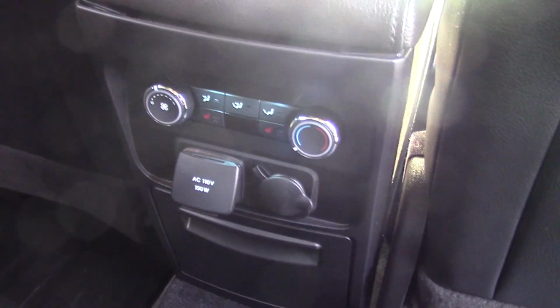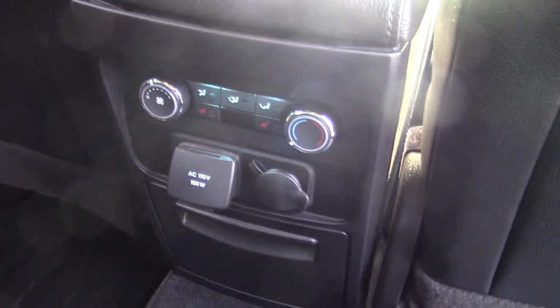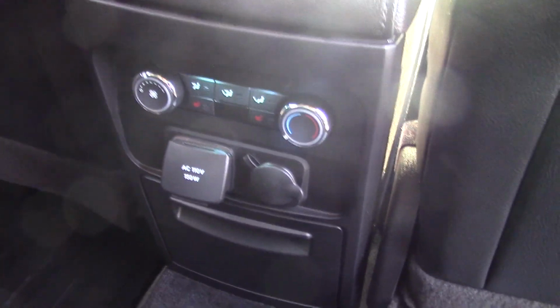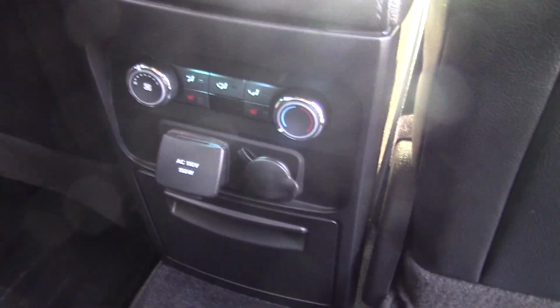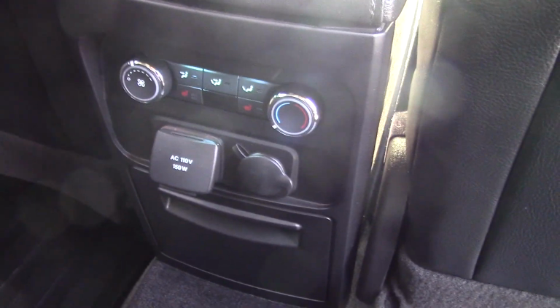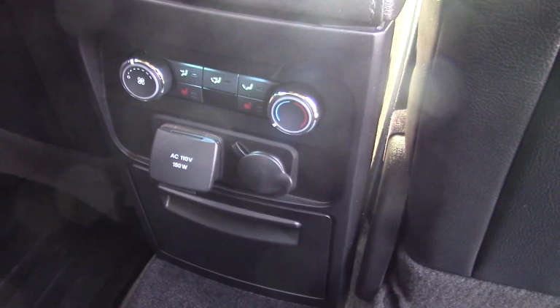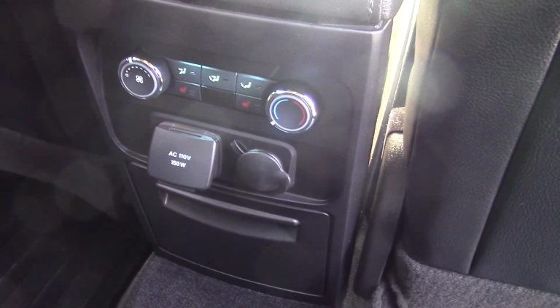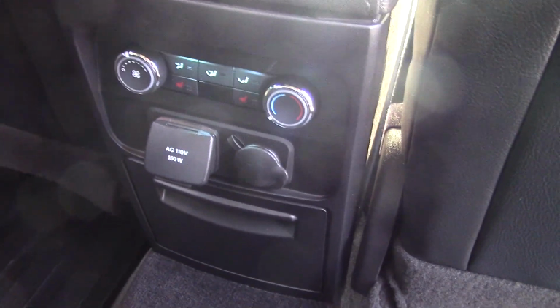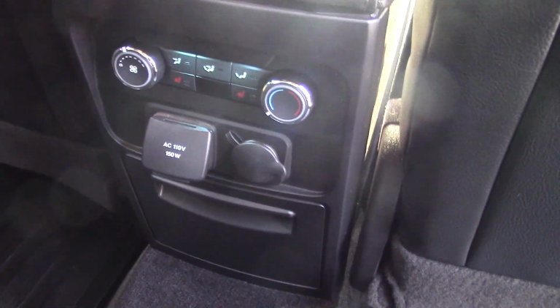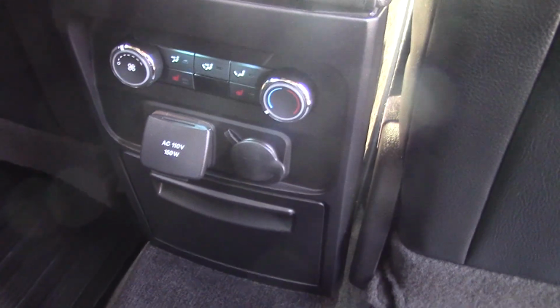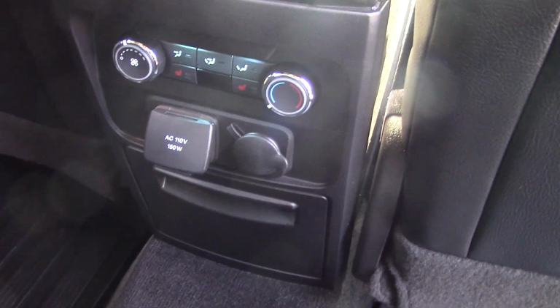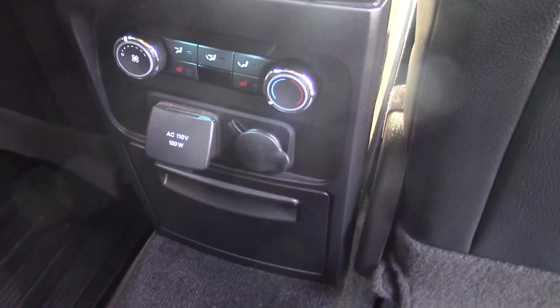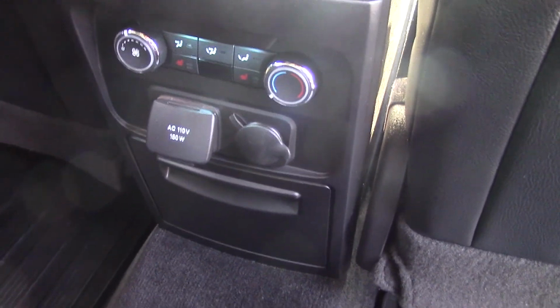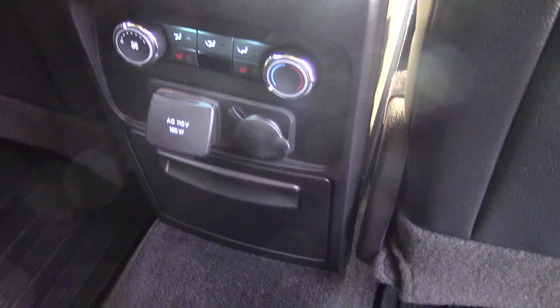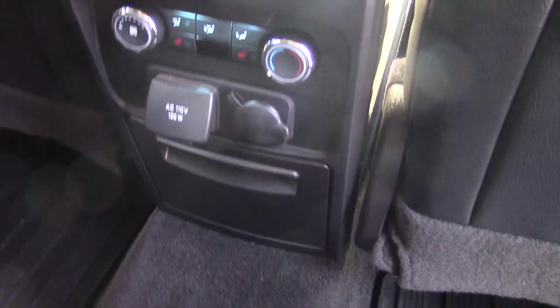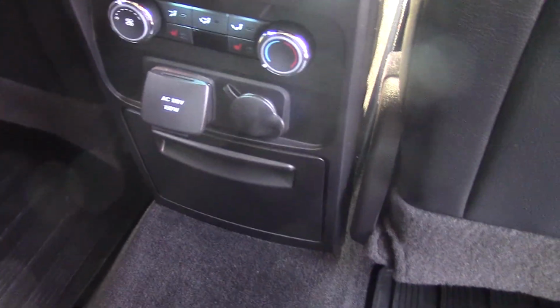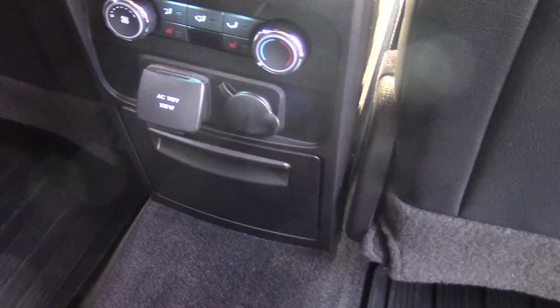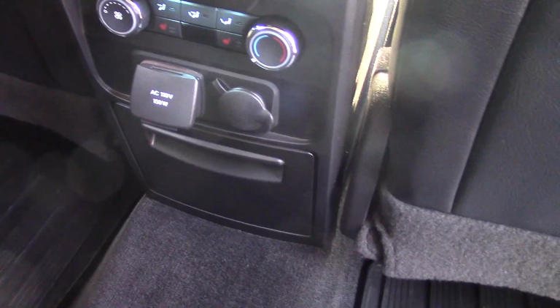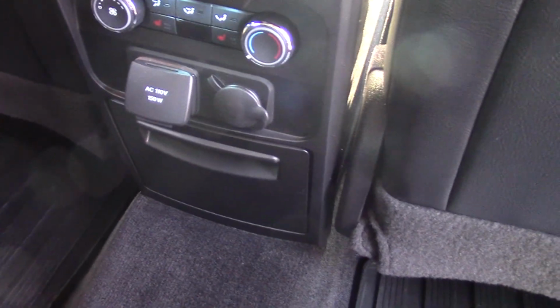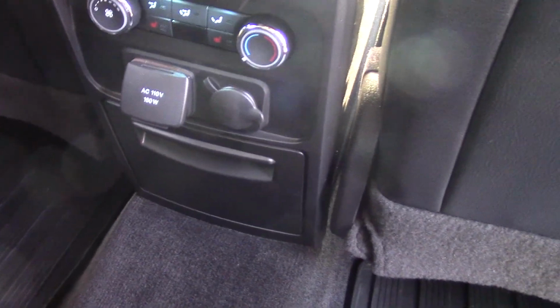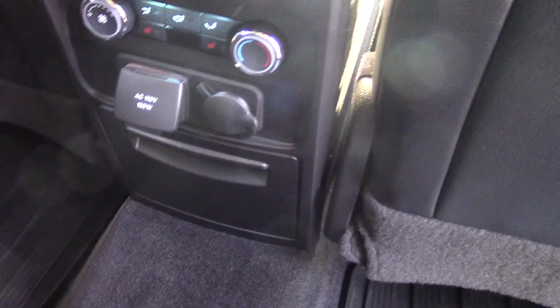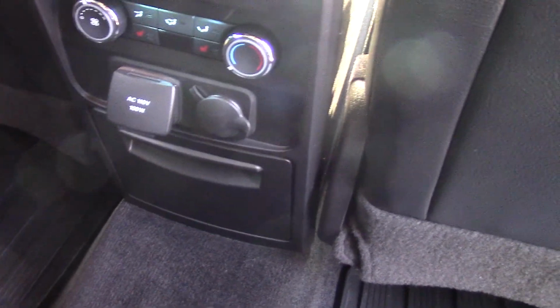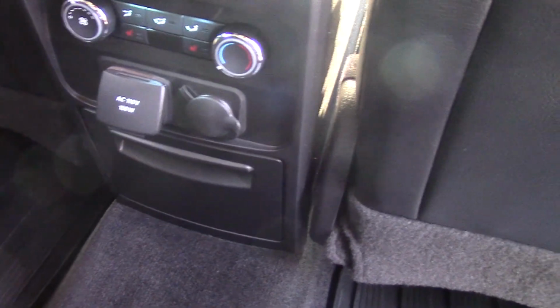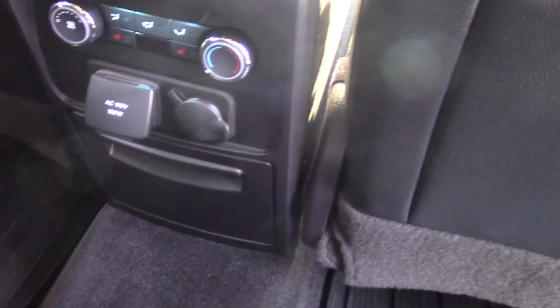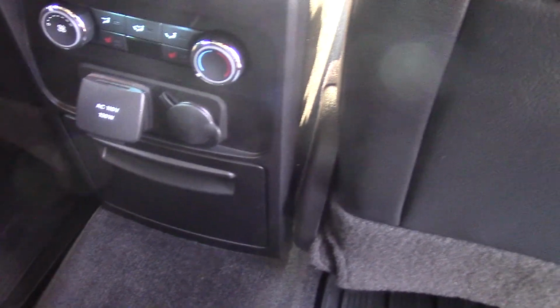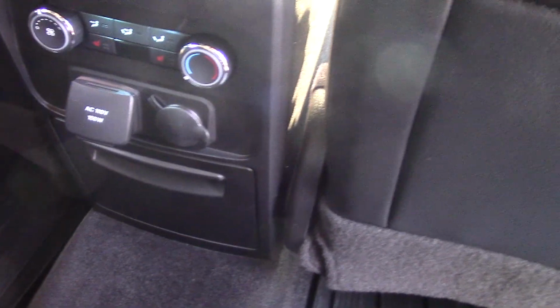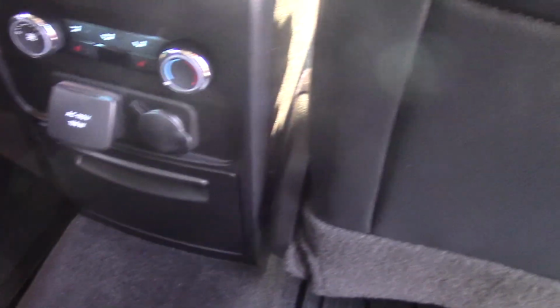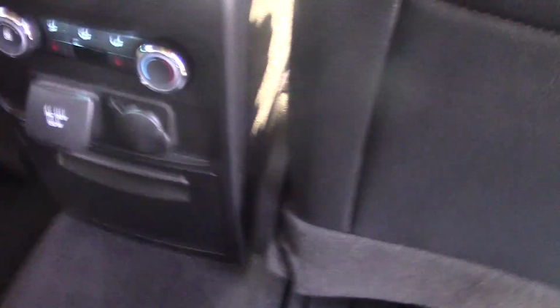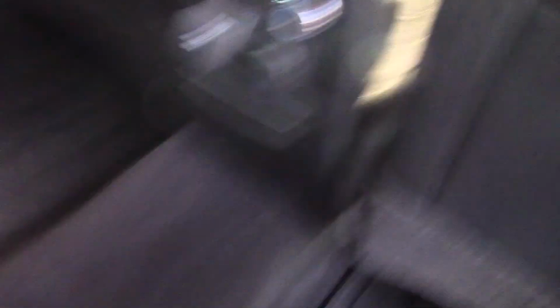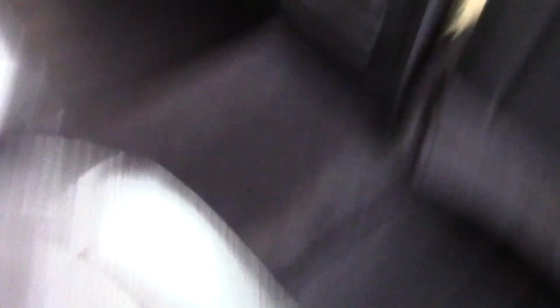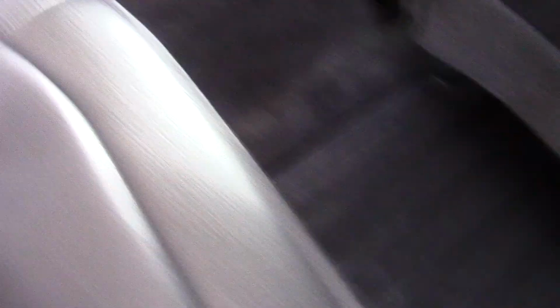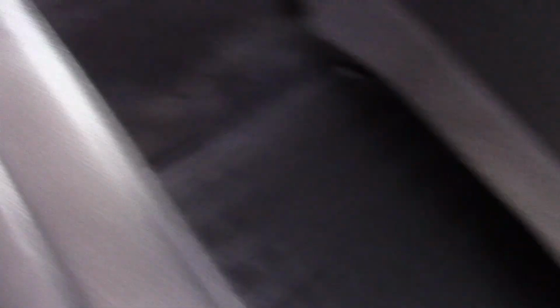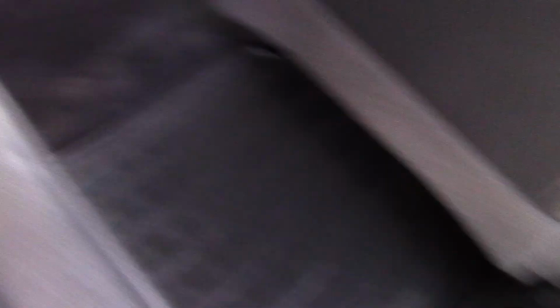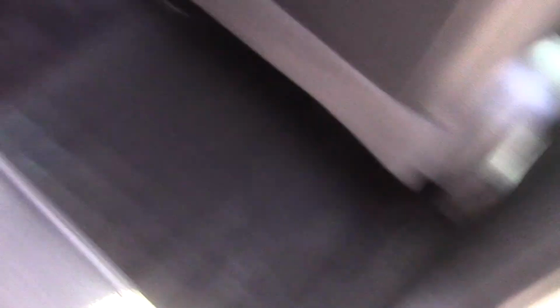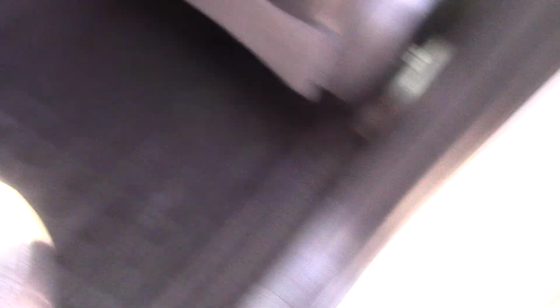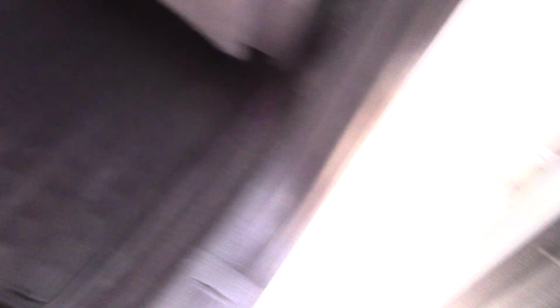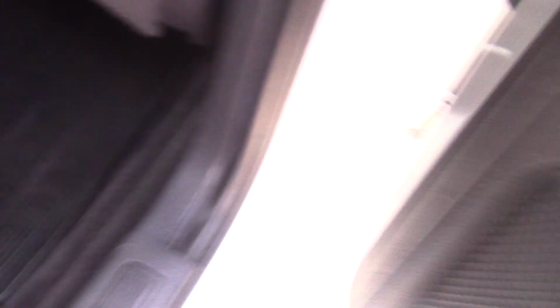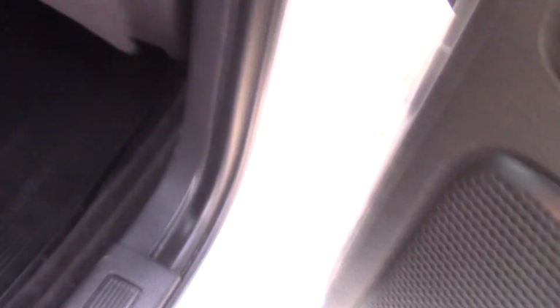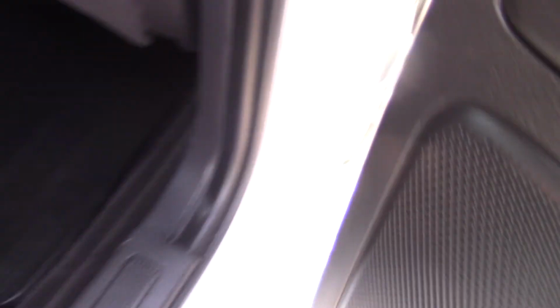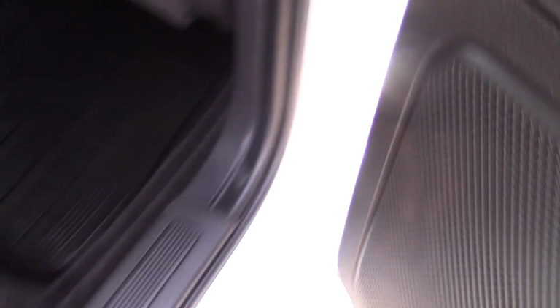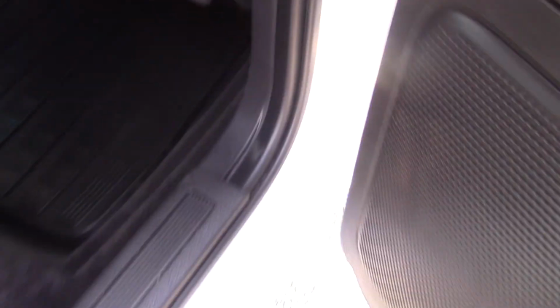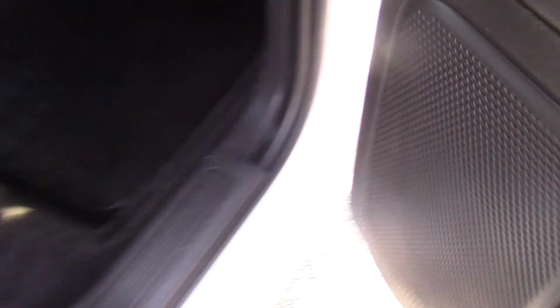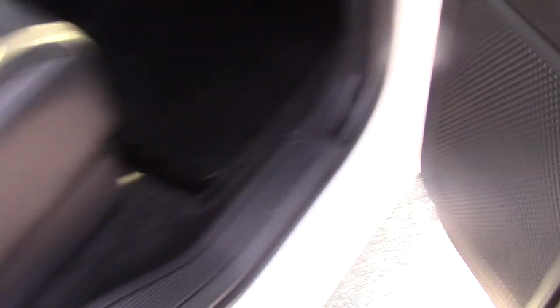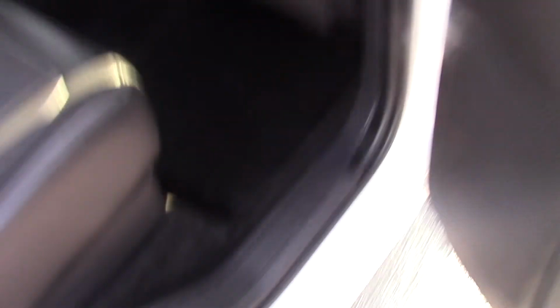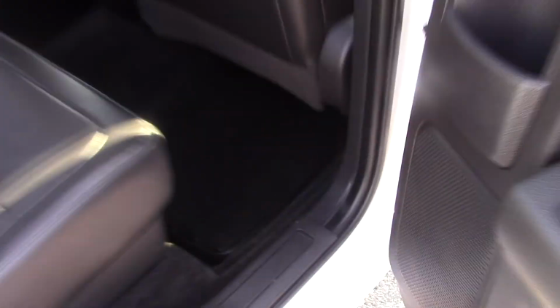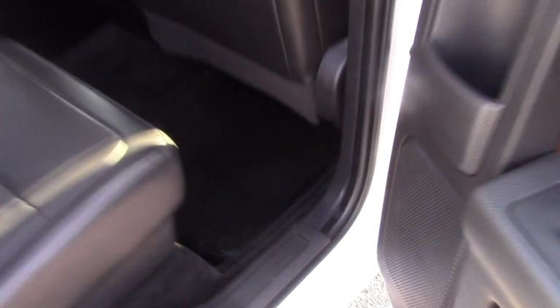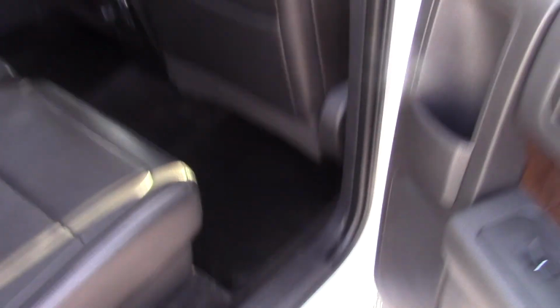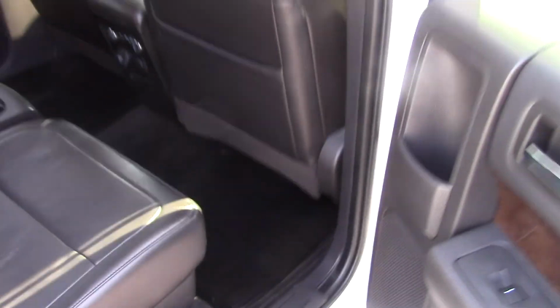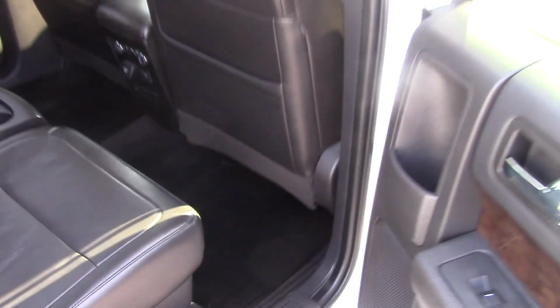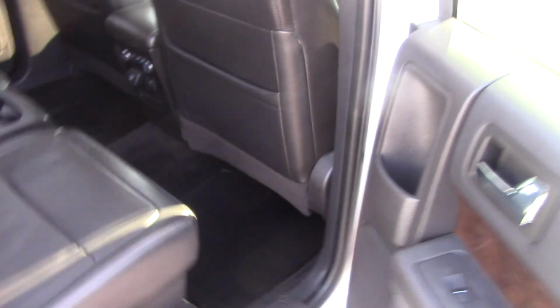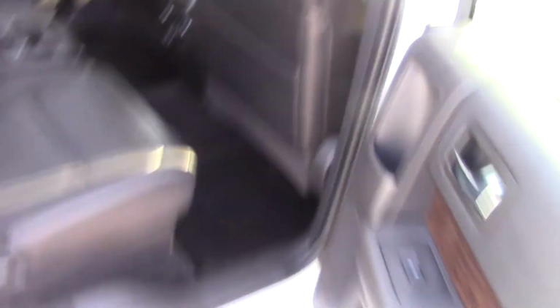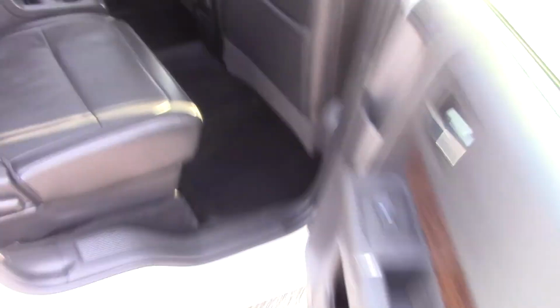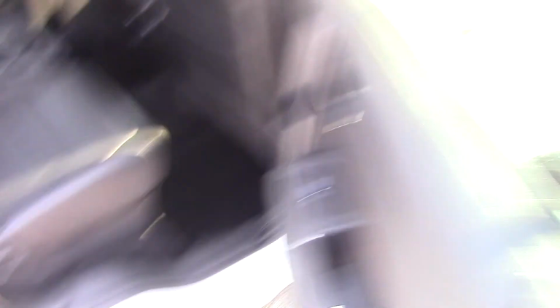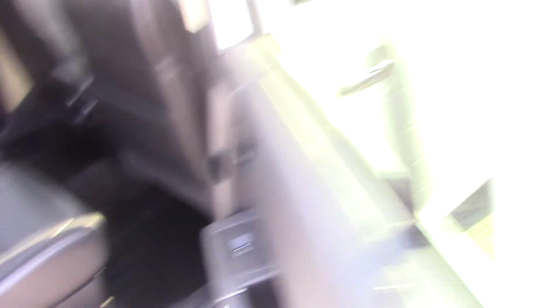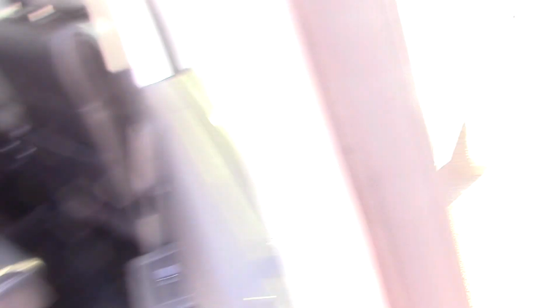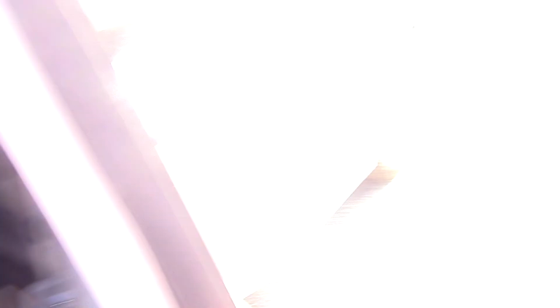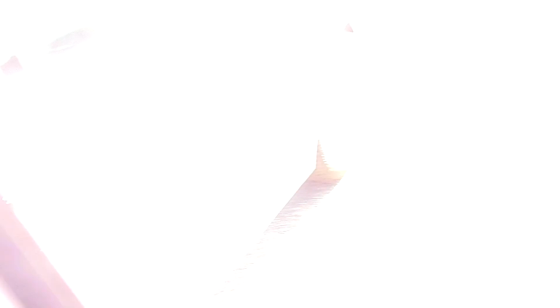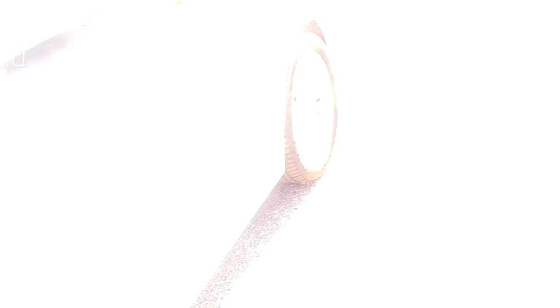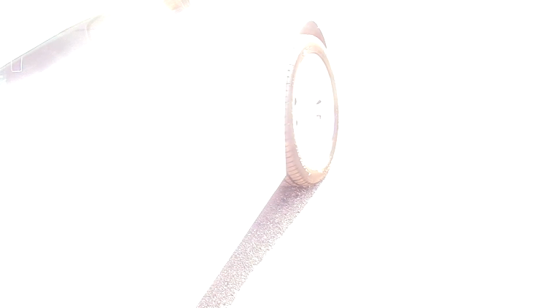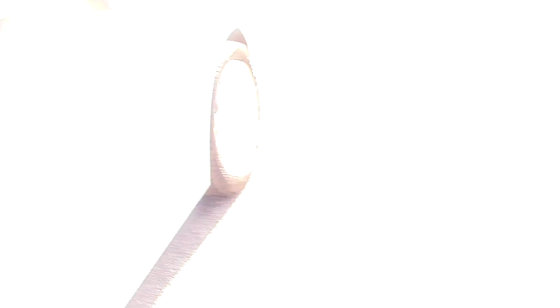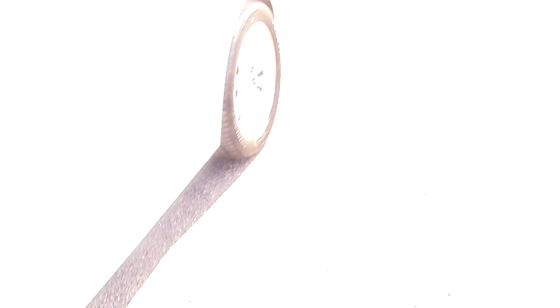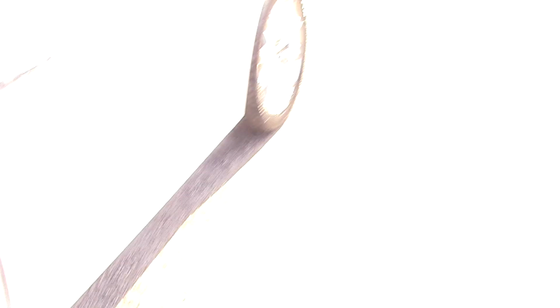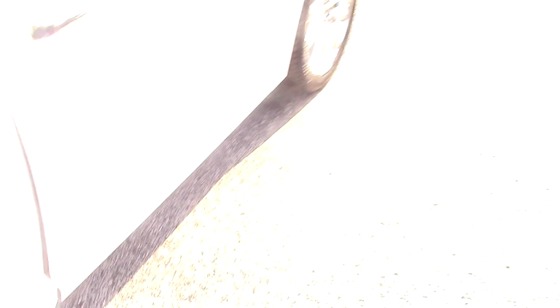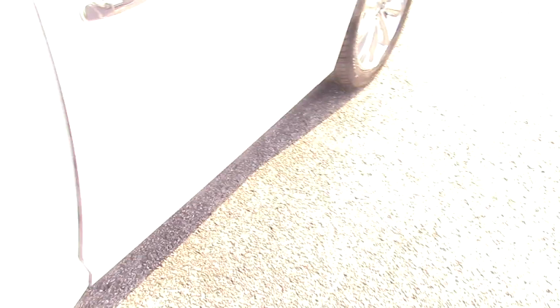You do have a console with the bucket seats. You do have the rear heated seats, and you can see your rear controls, as well as your 110-volt plug-in. You do have all-weather floor mats in this one, which is nice.